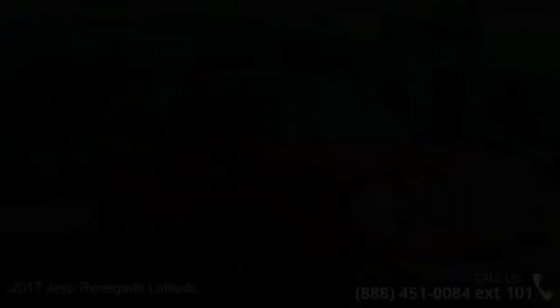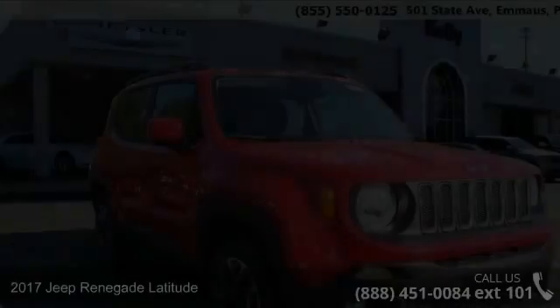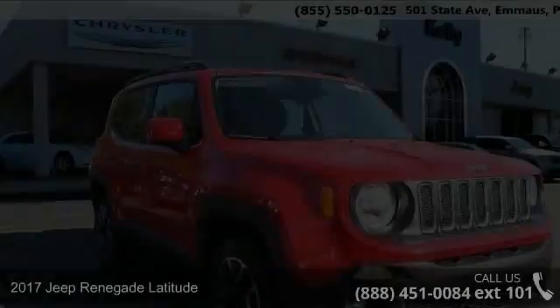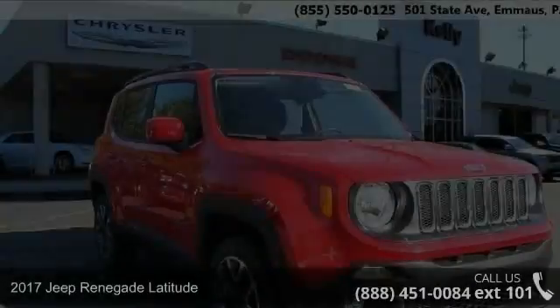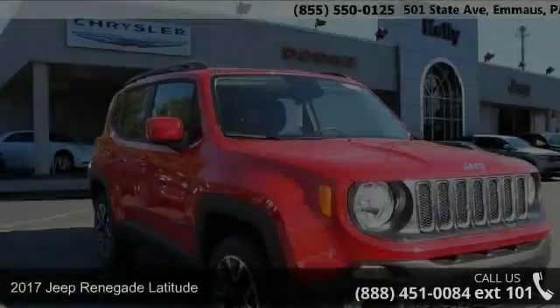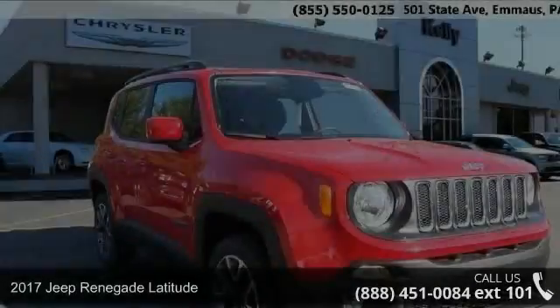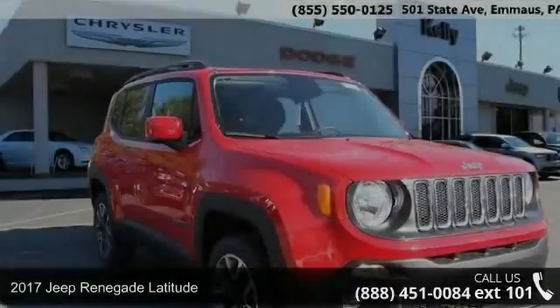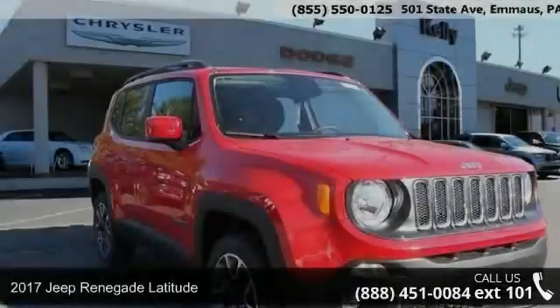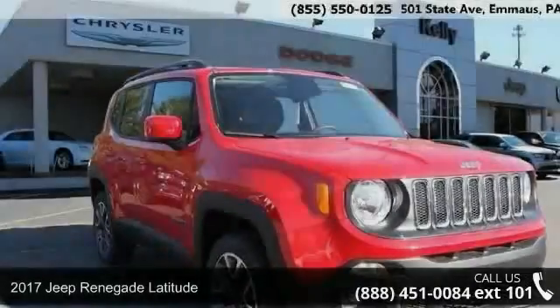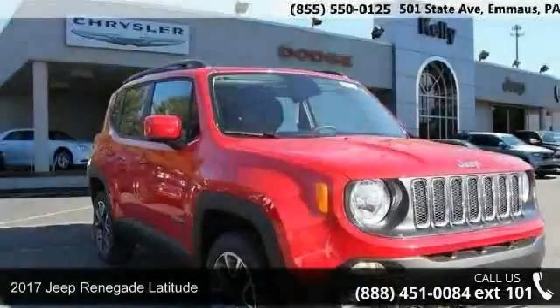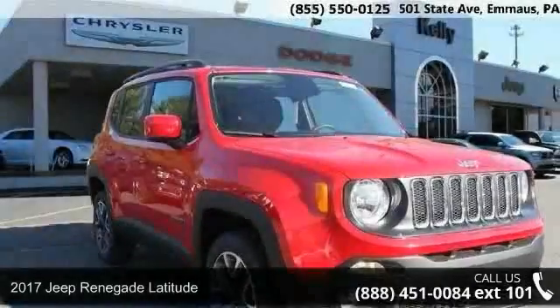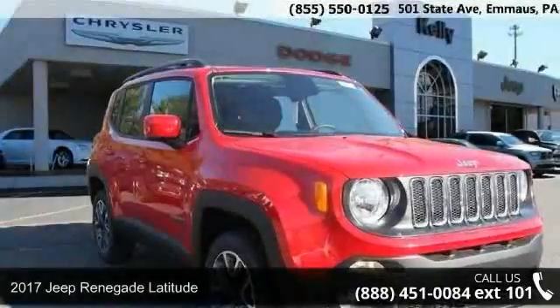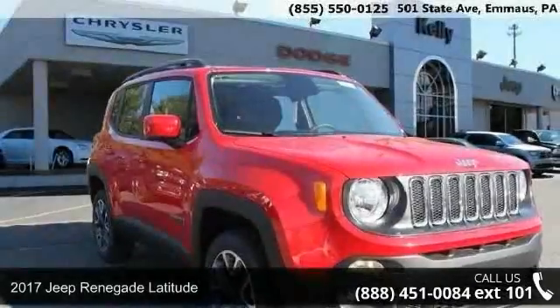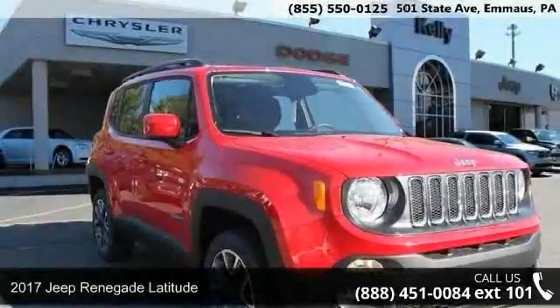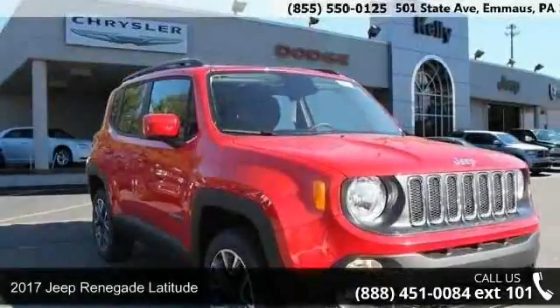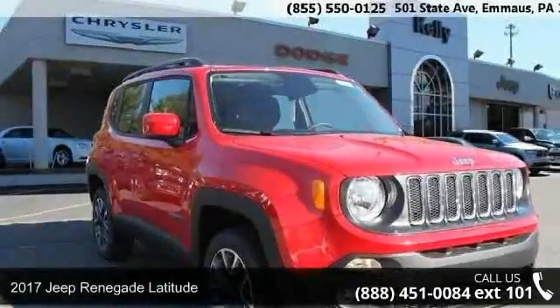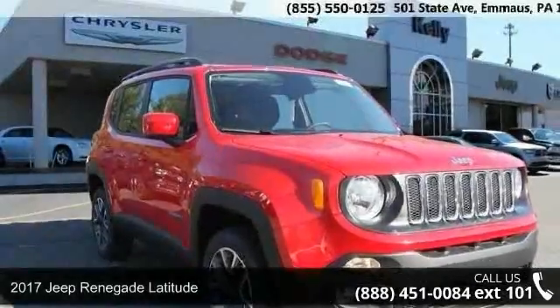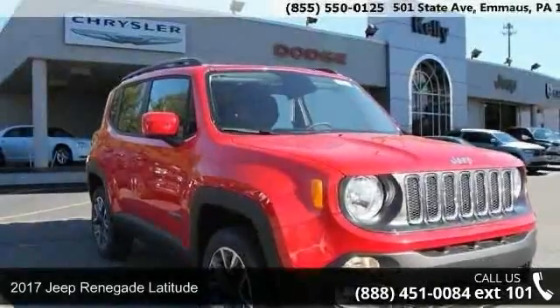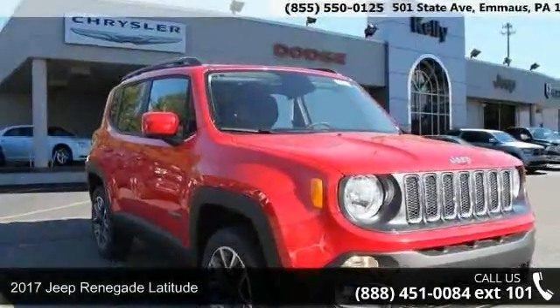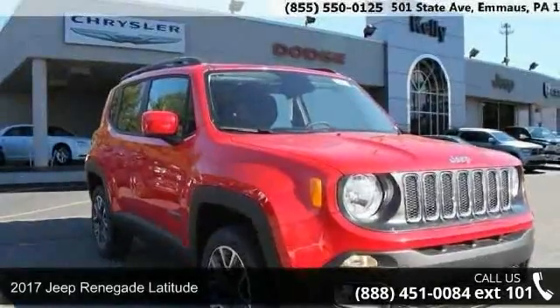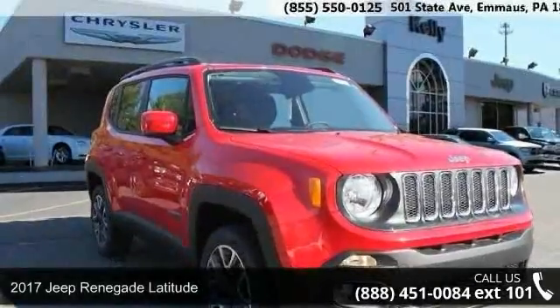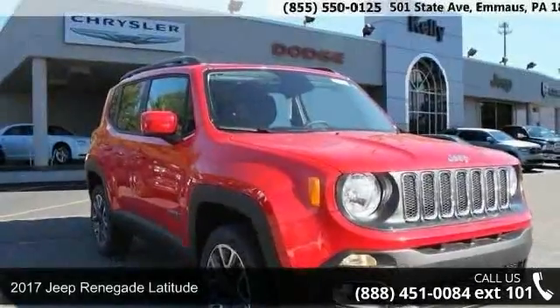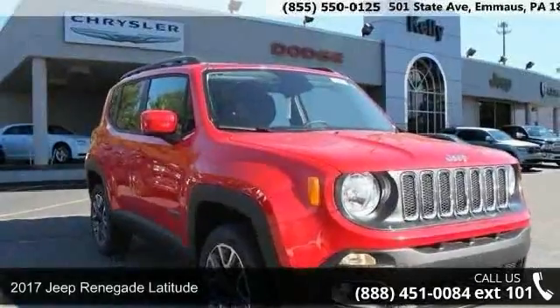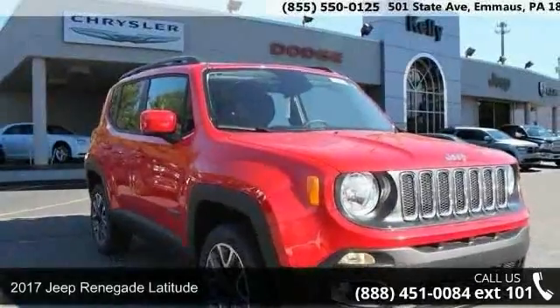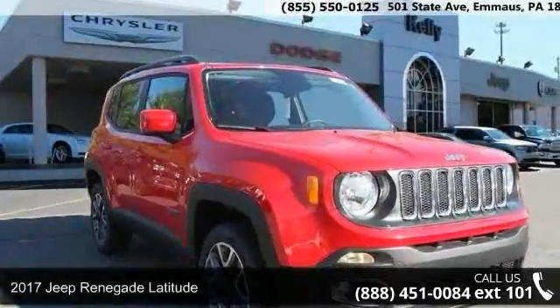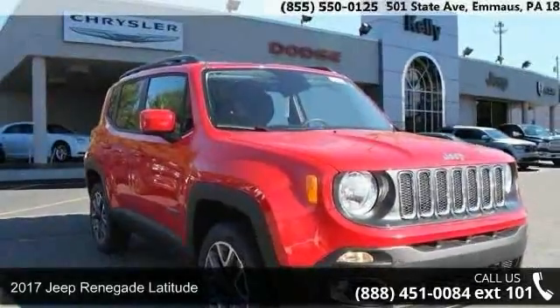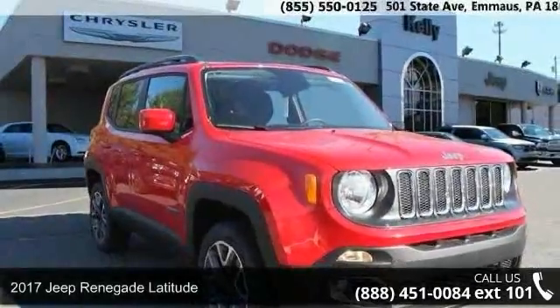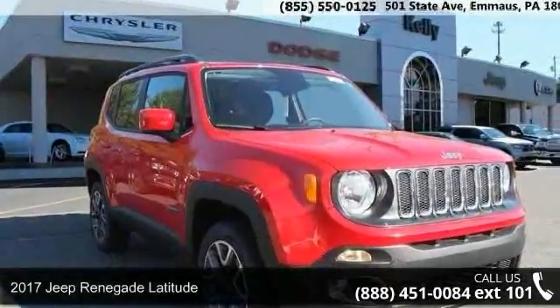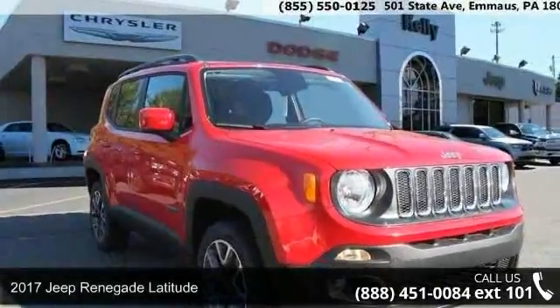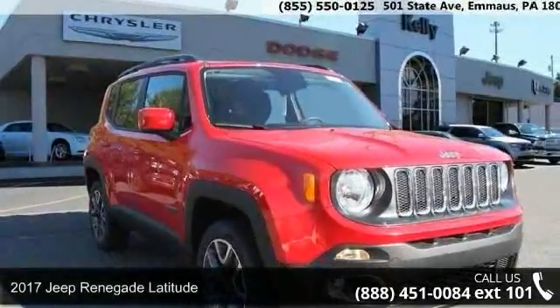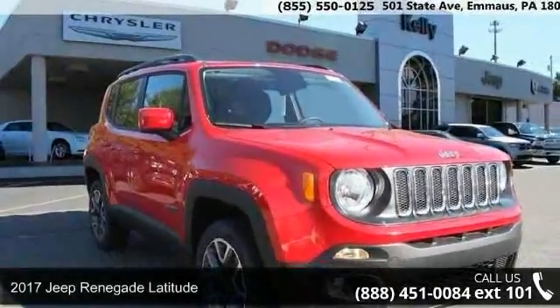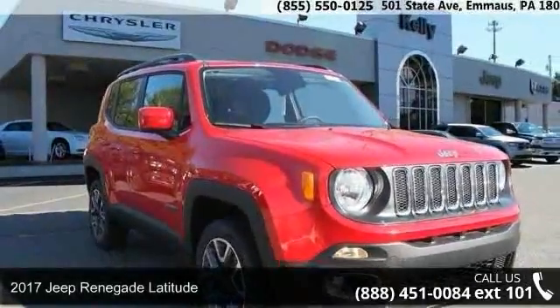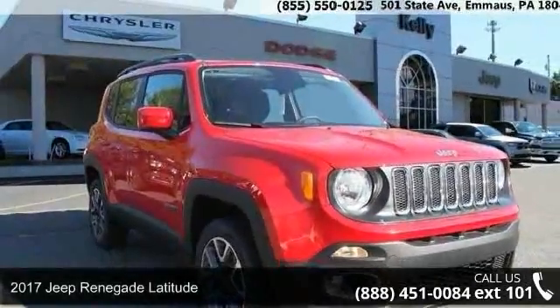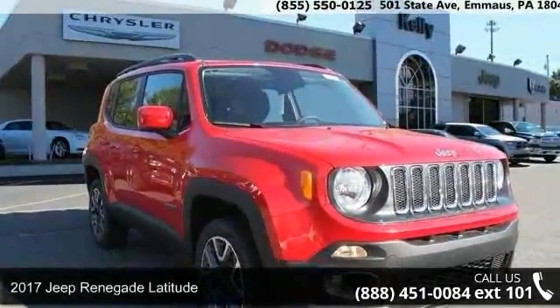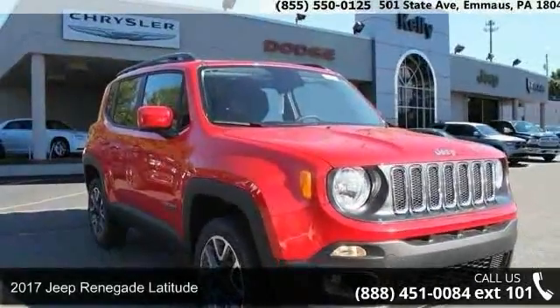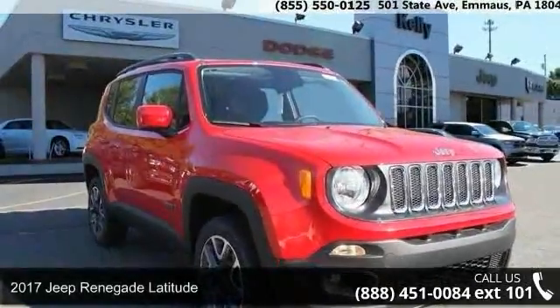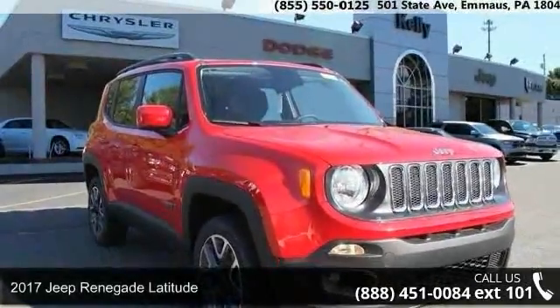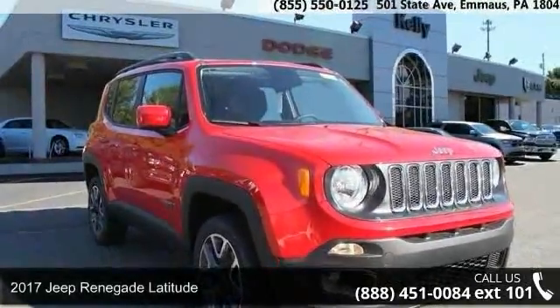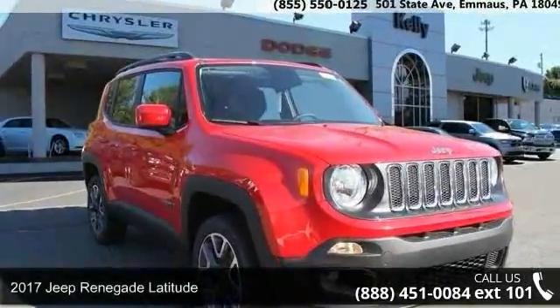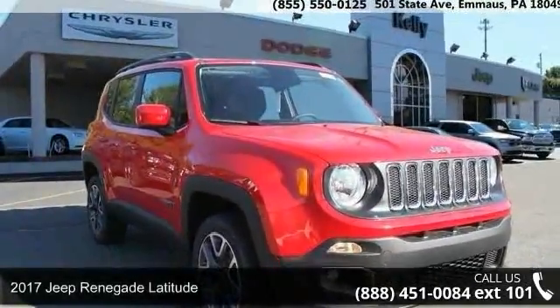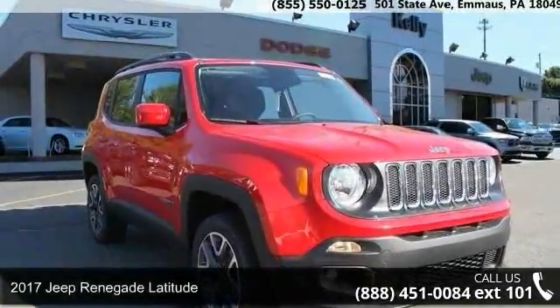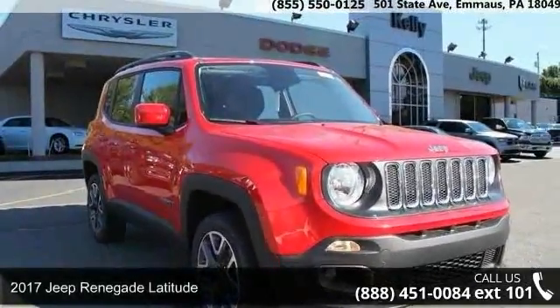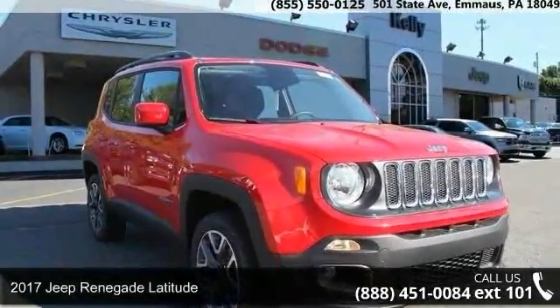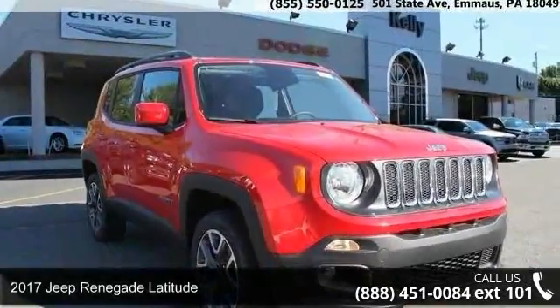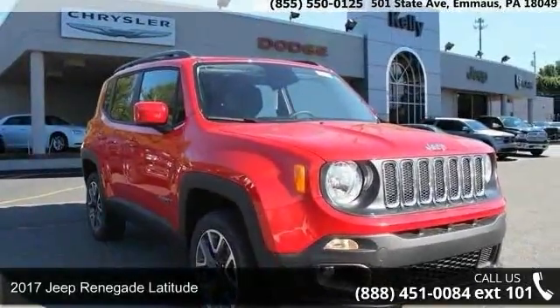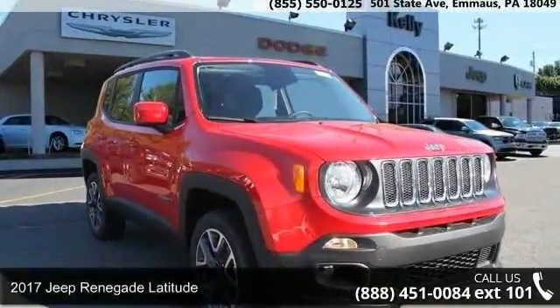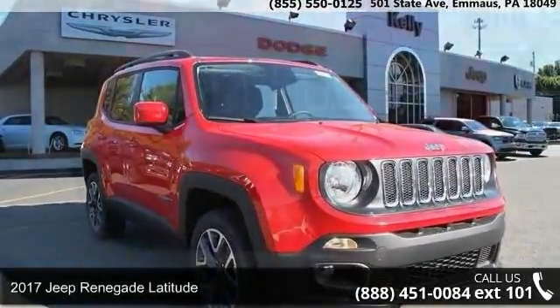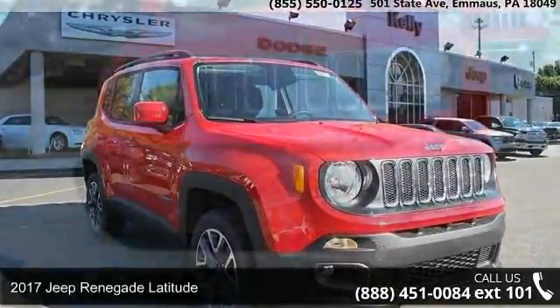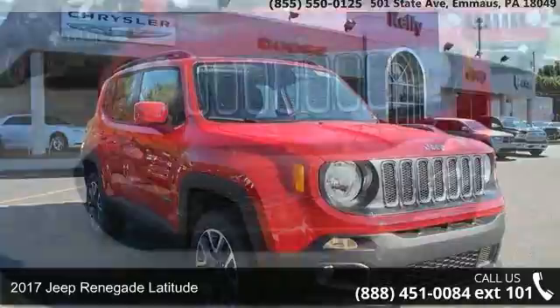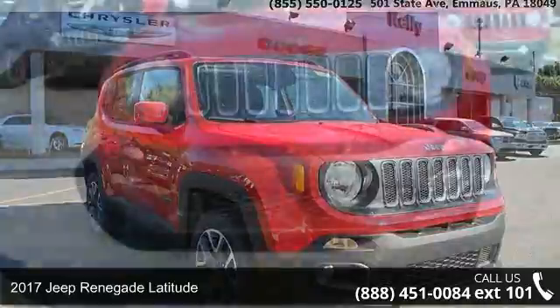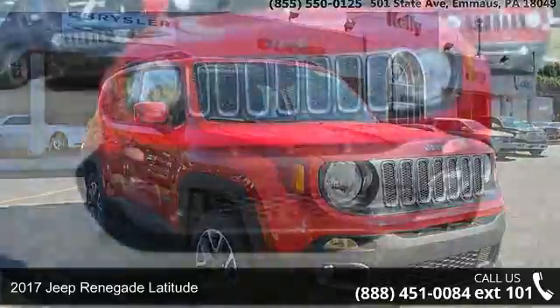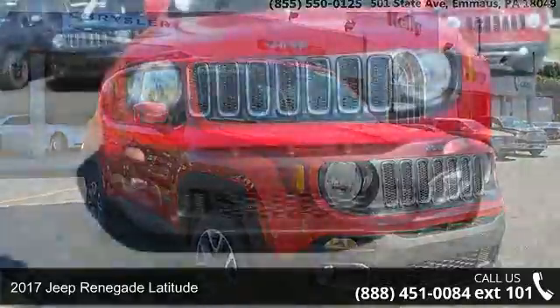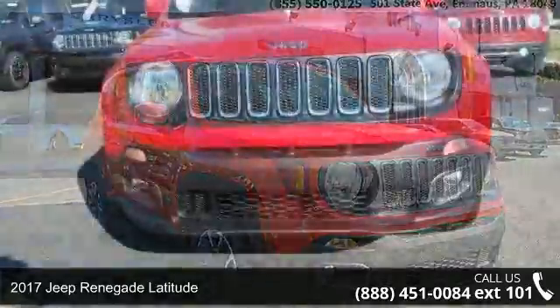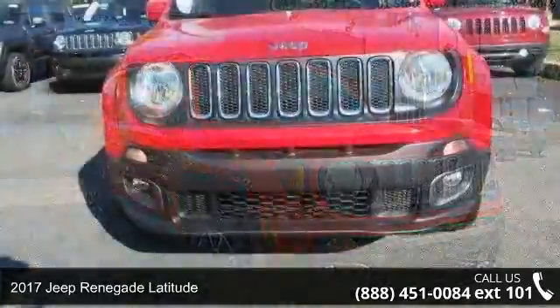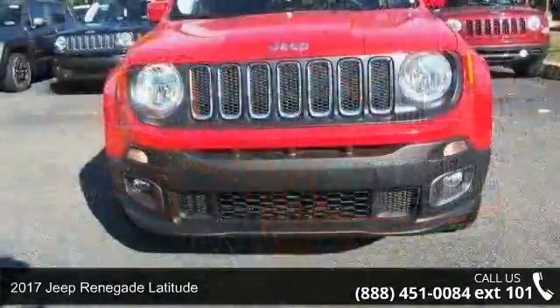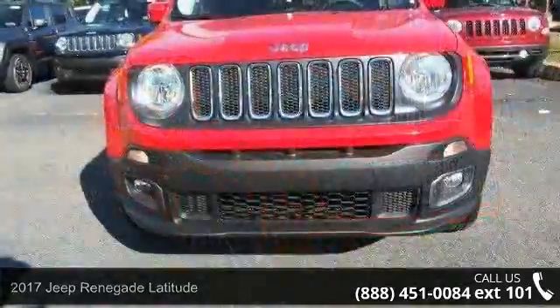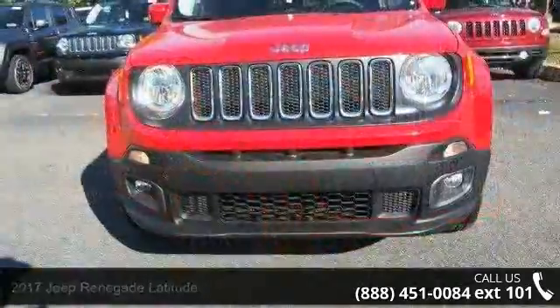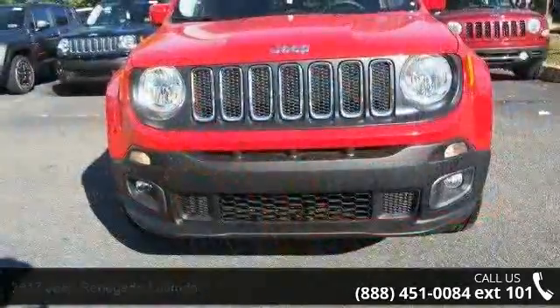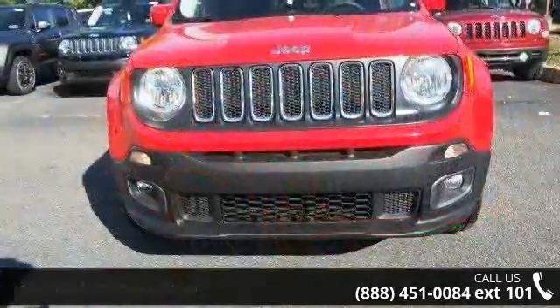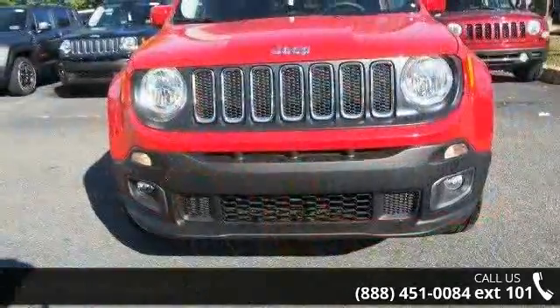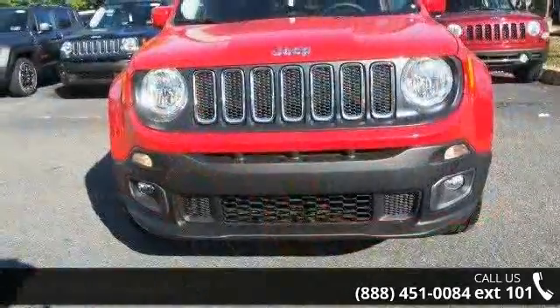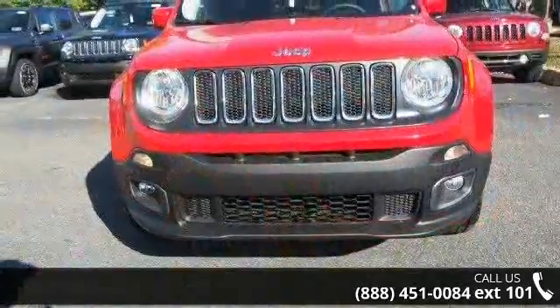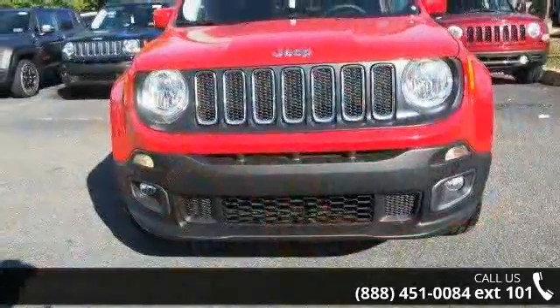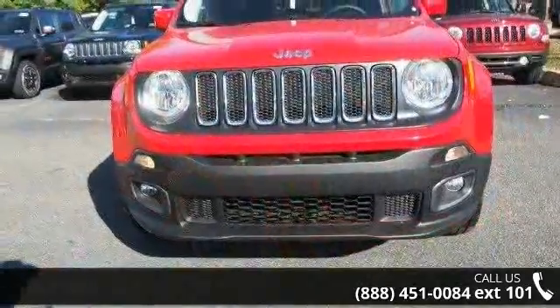Arrive in style with this 2017 Jeep Renegade Latitude. This may be the set of wheels you've been looking for.